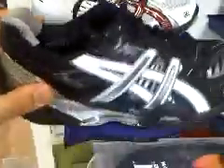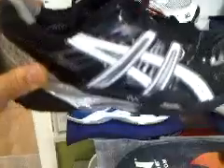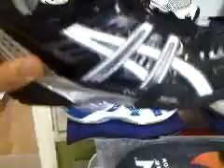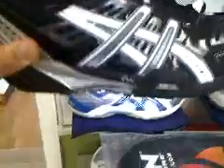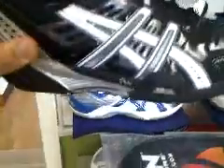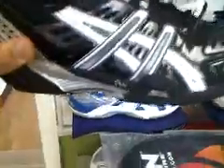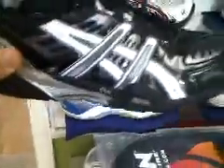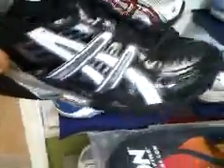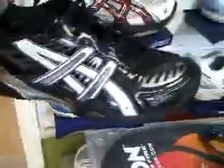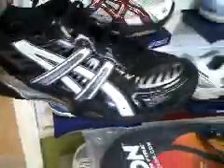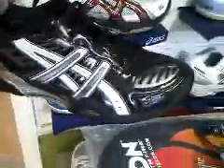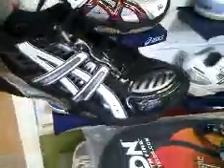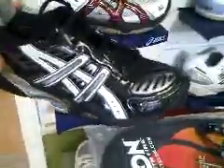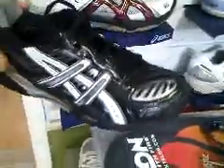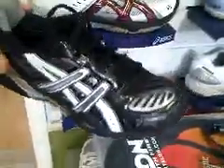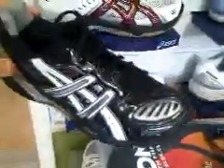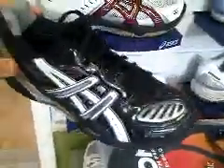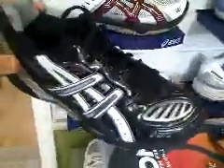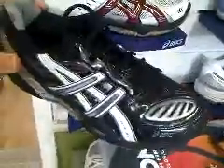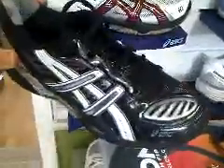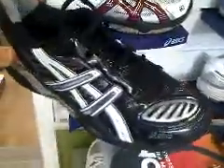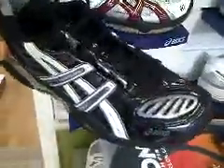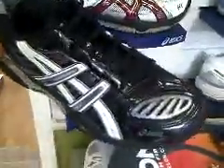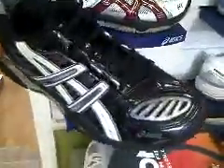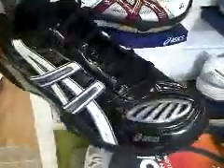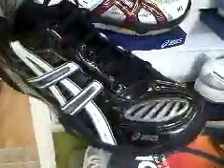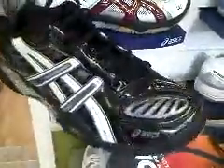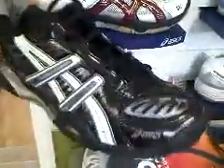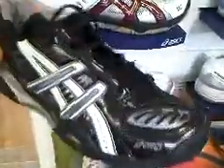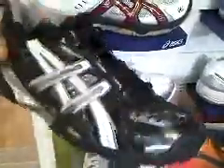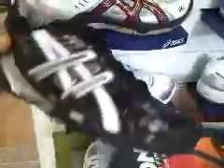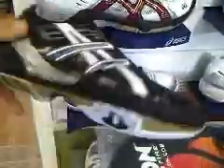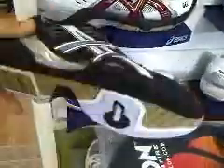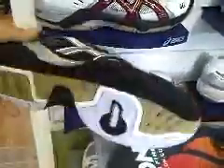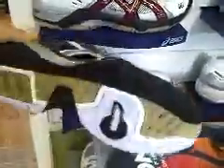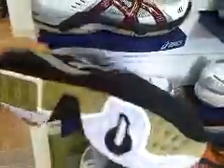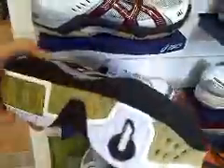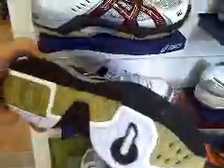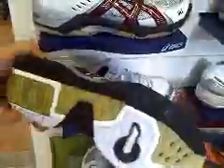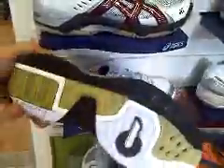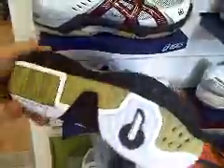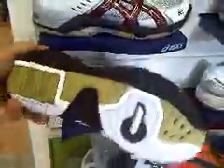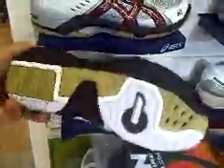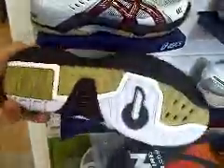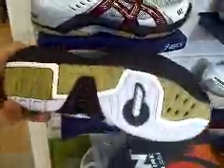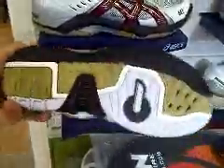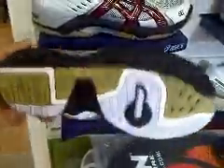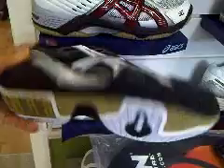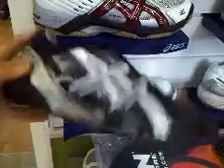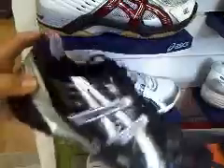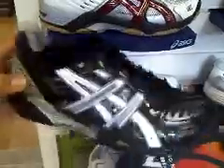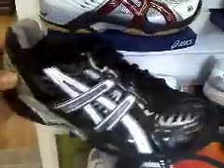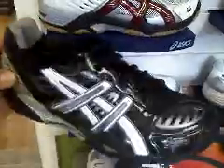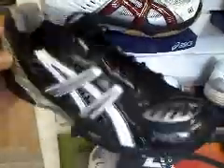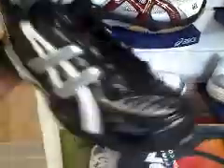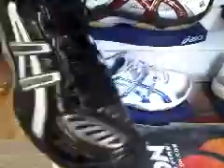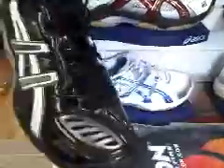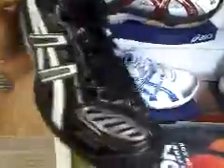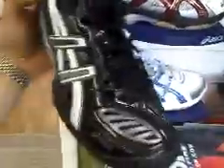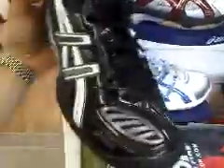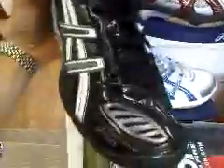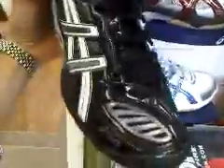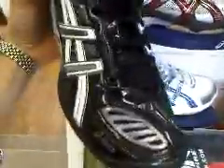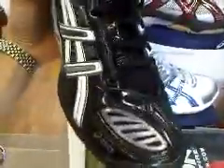This is definitely one of the most impressive indoor court shoes available at the moment, and definitely the most comfortable.